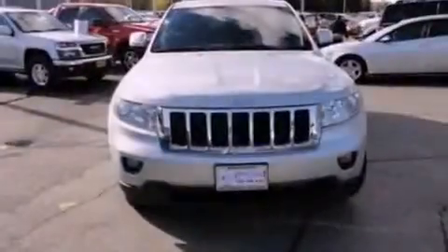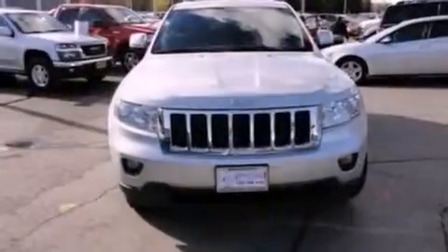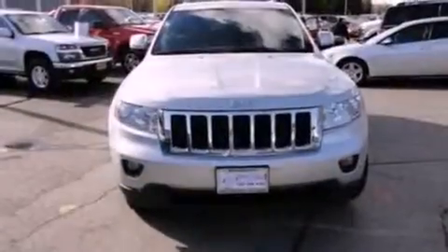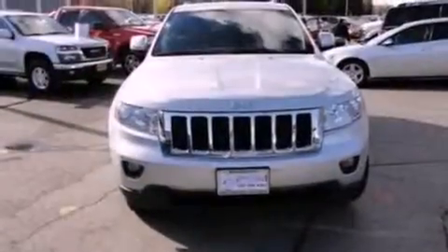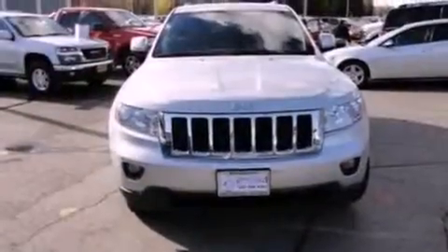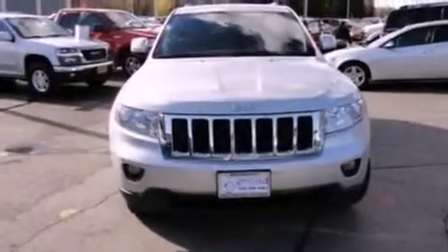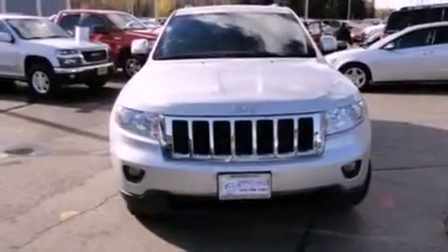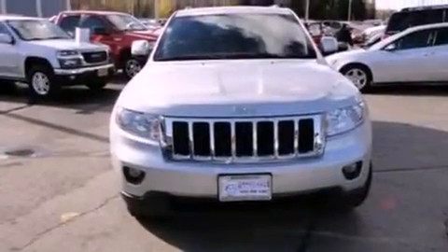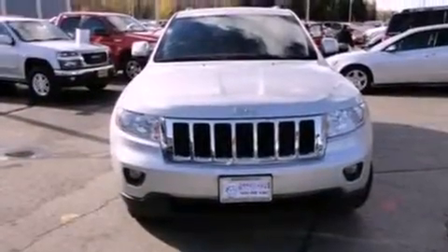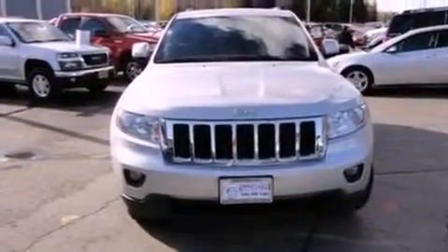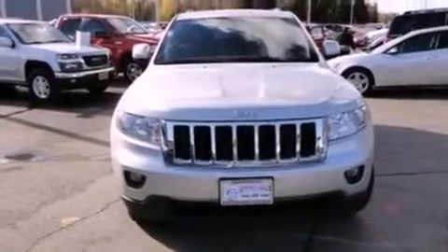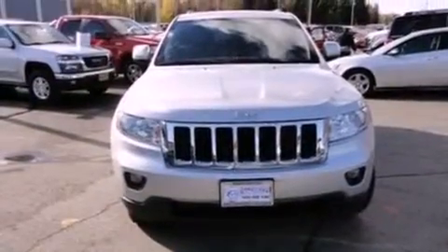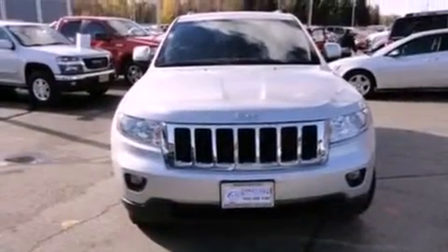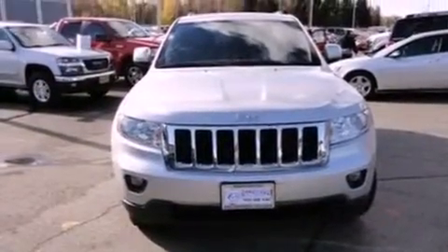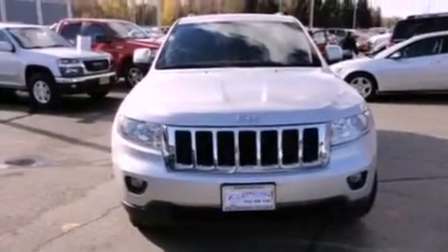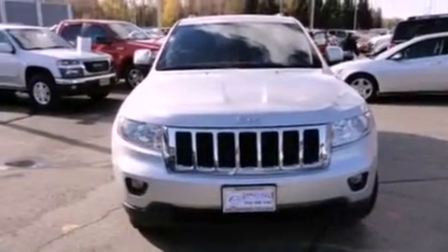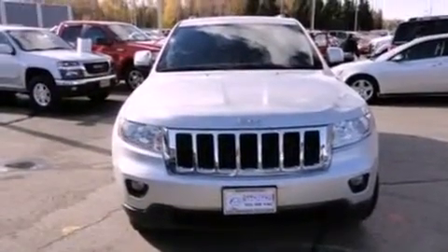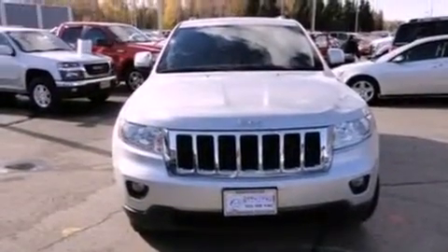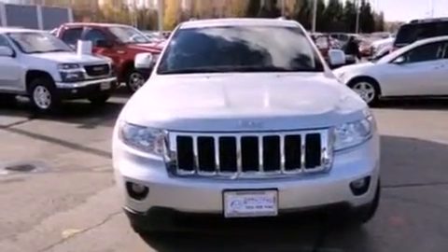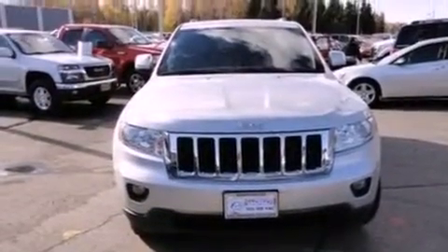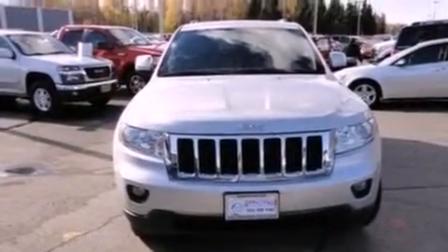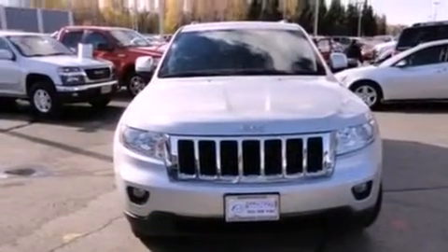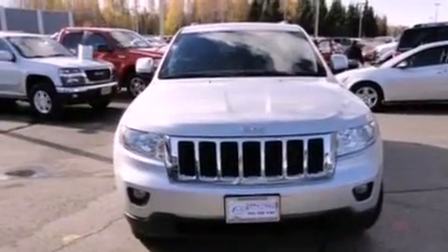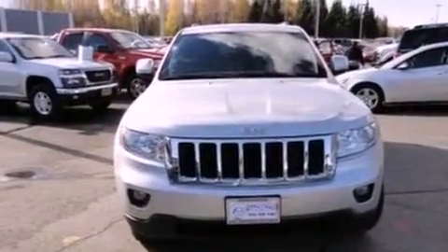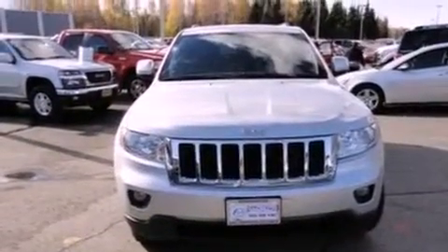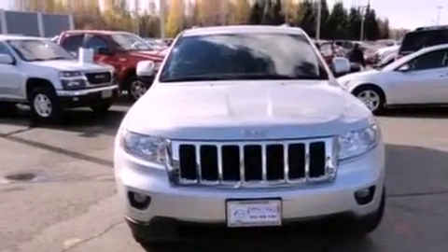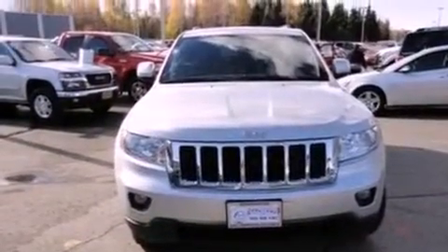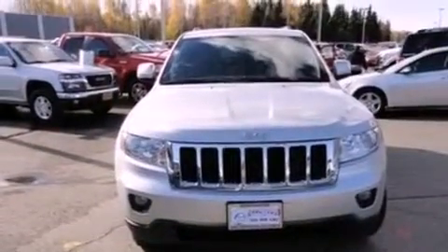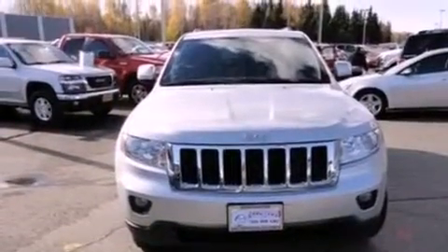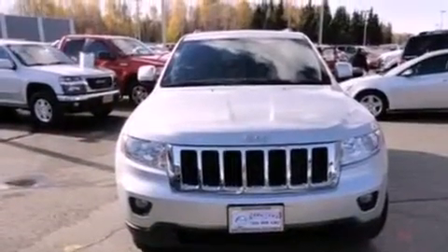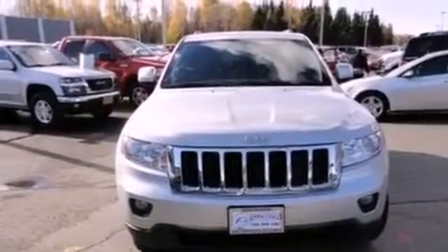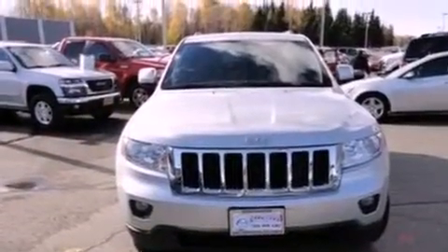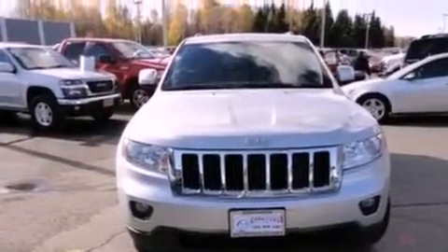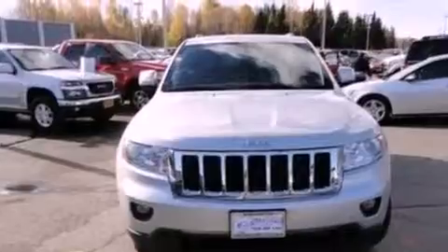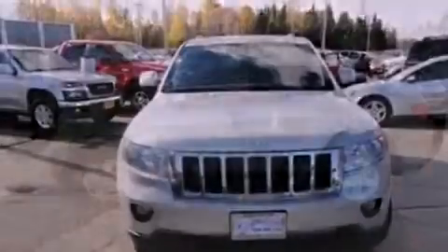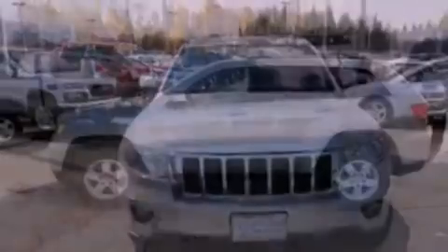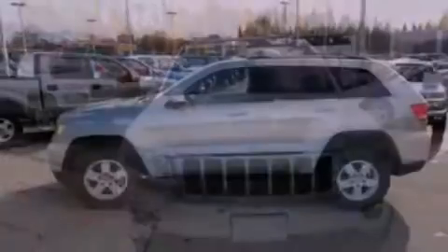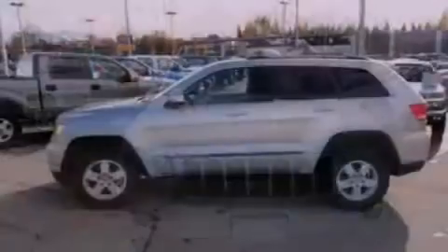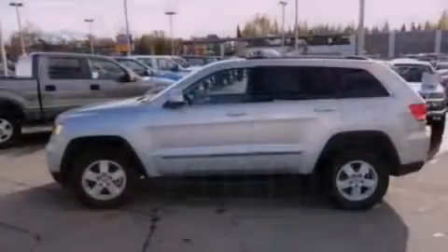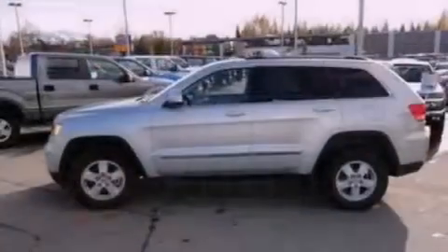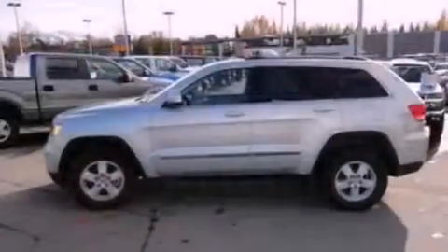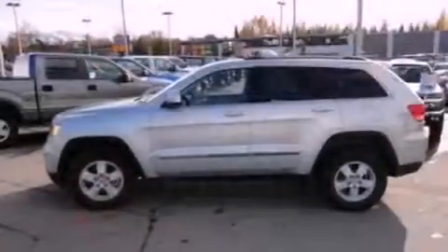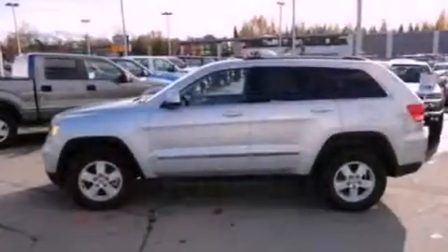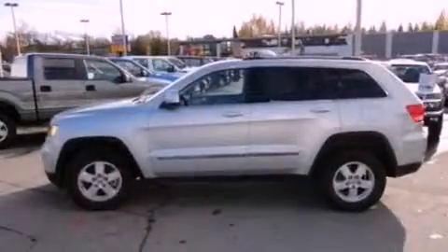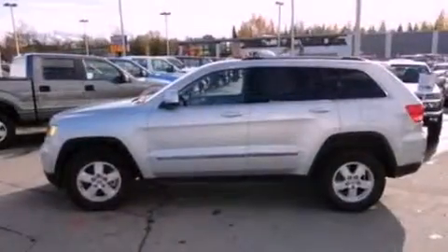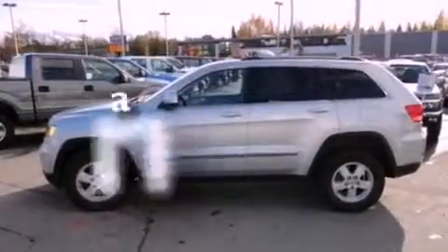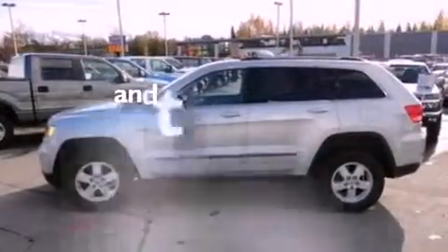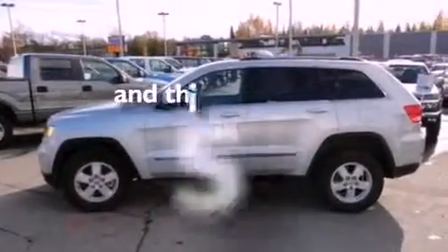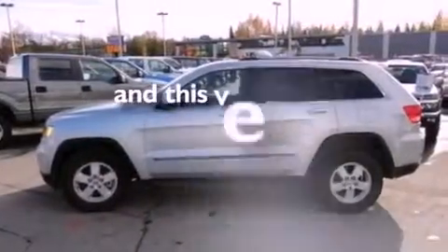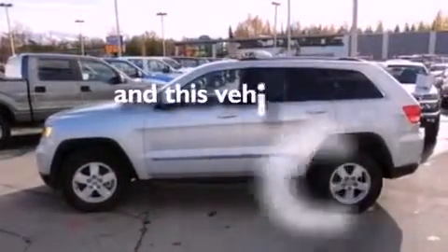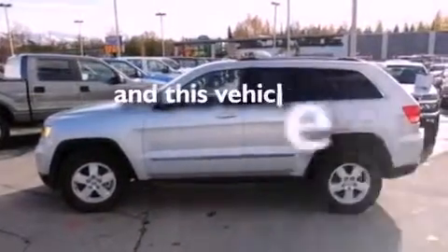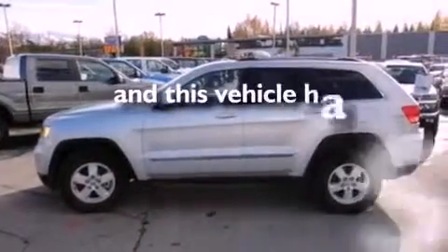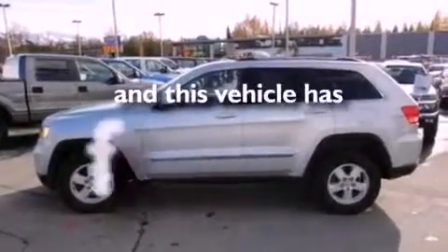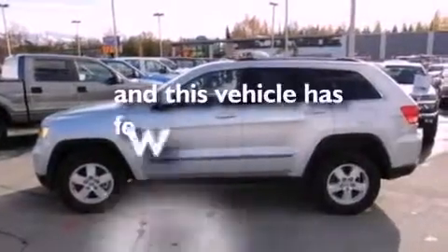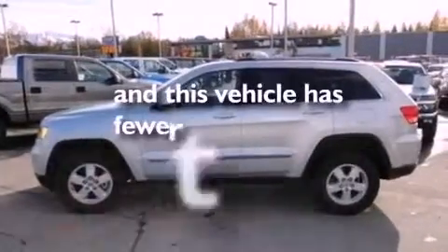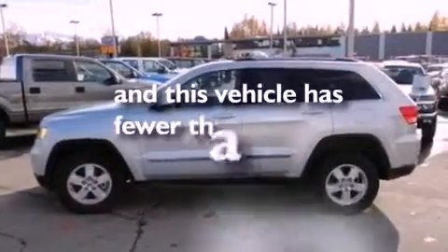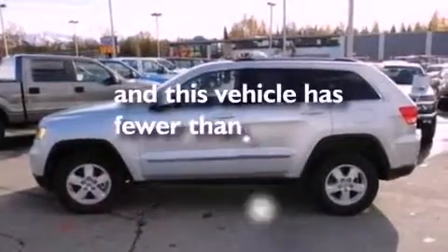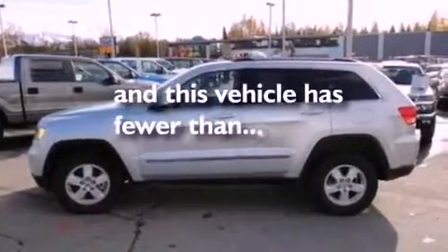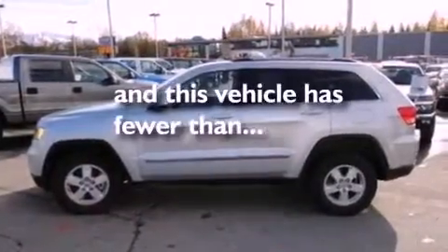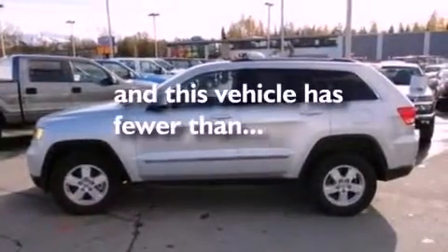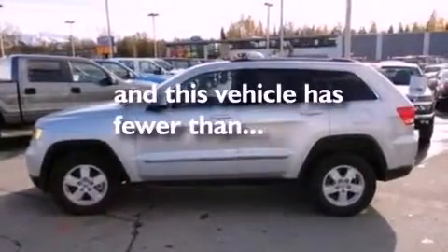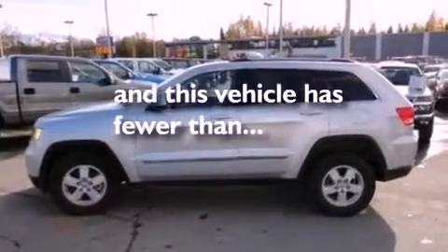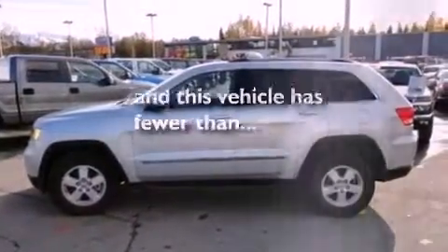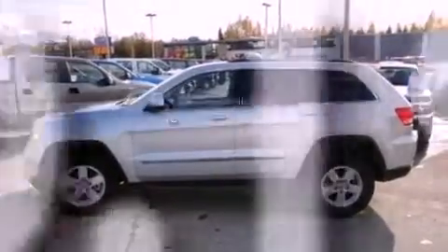Front fog lights, dusk sensing headlights, a rear window defroster — and this vehicle has less than 21,000 miles.